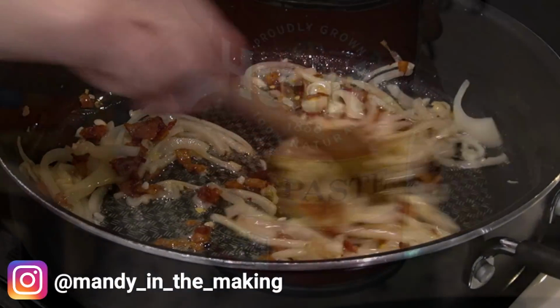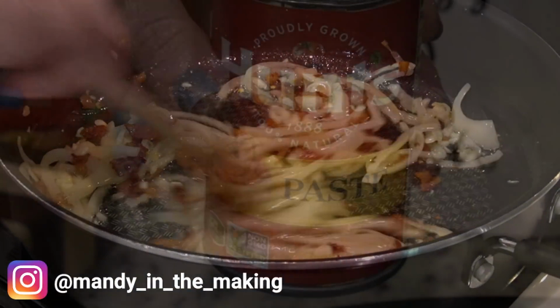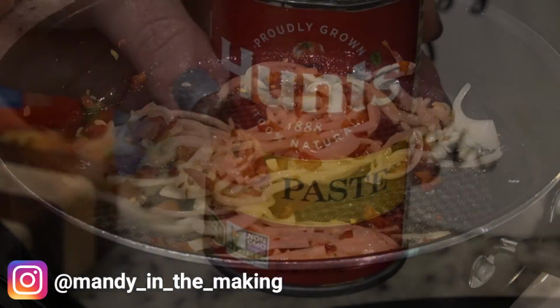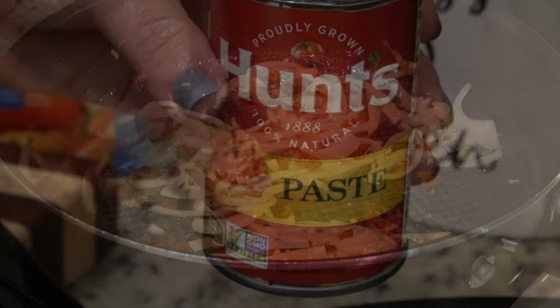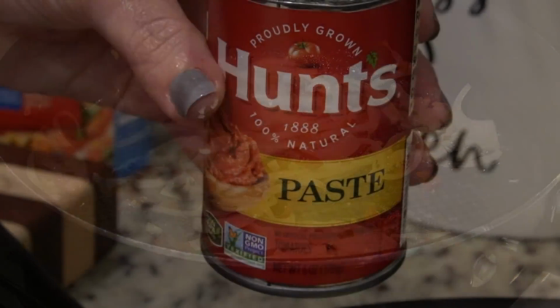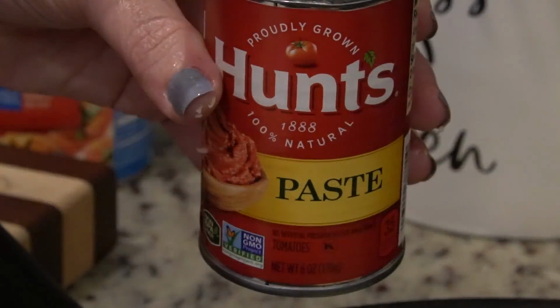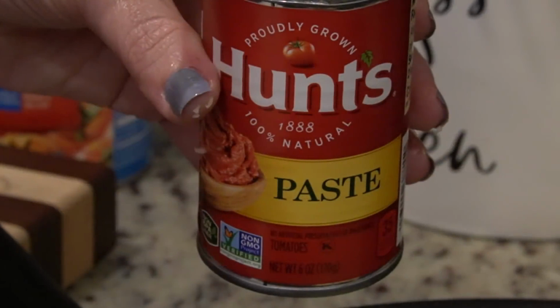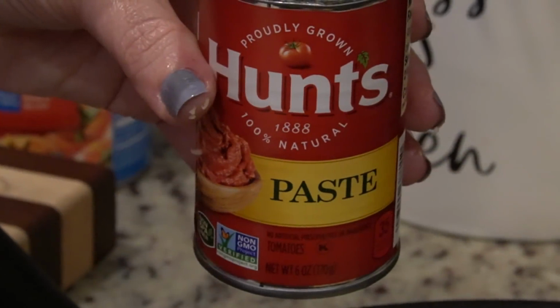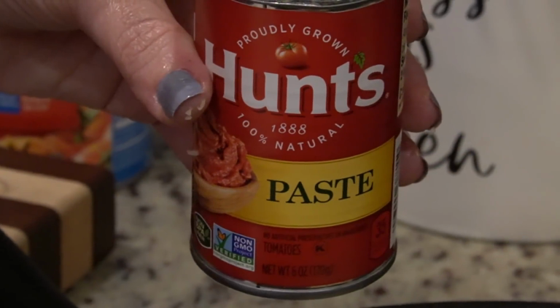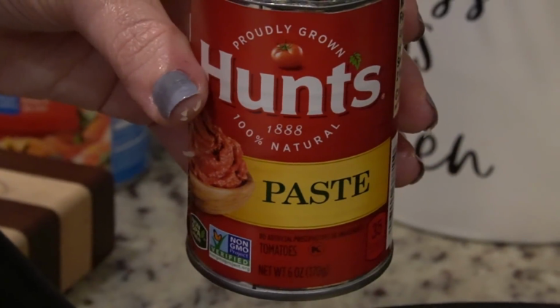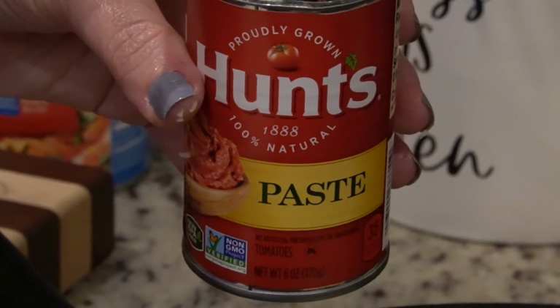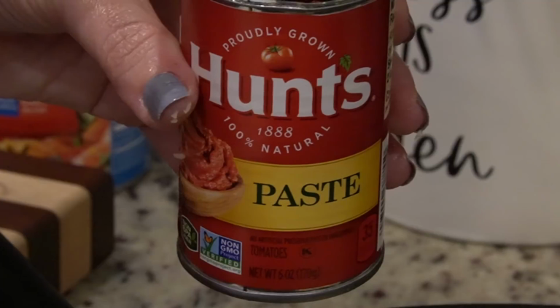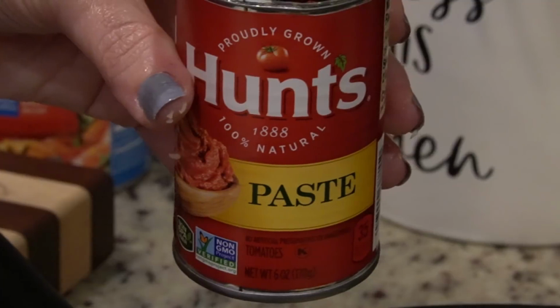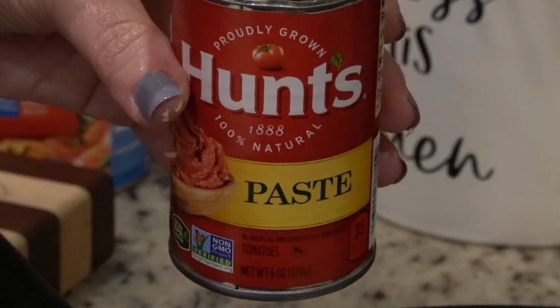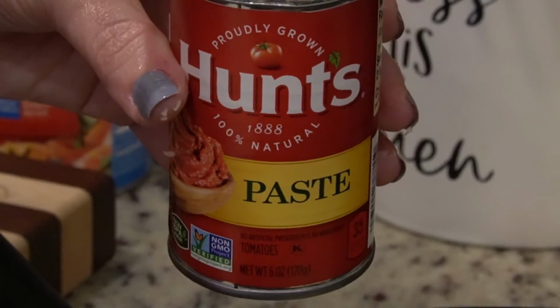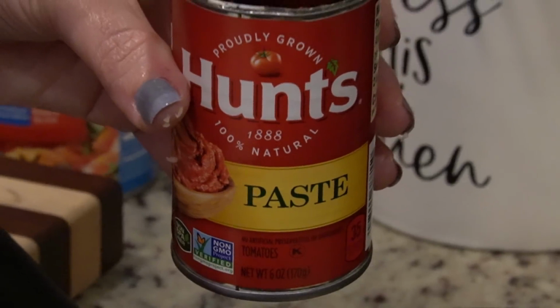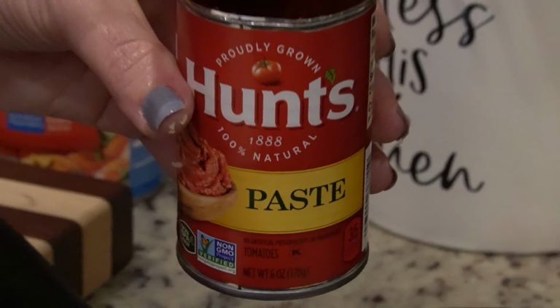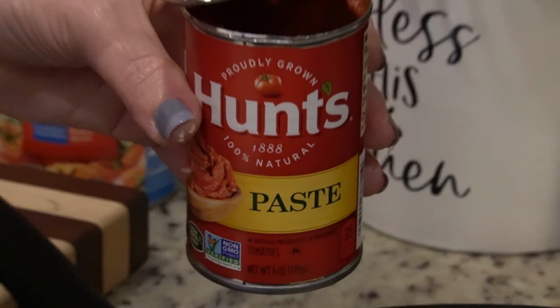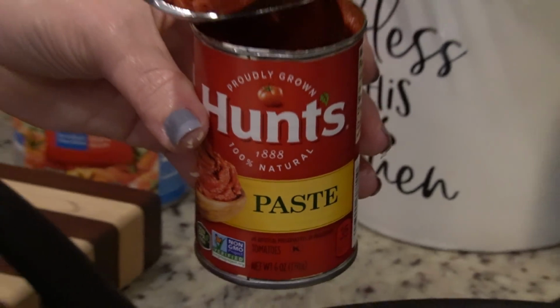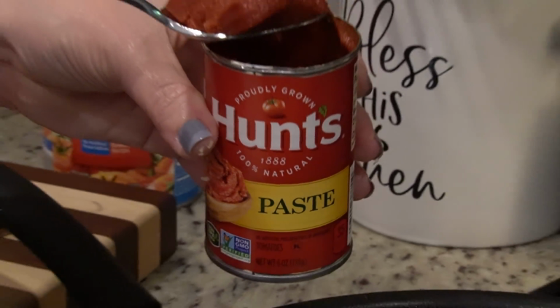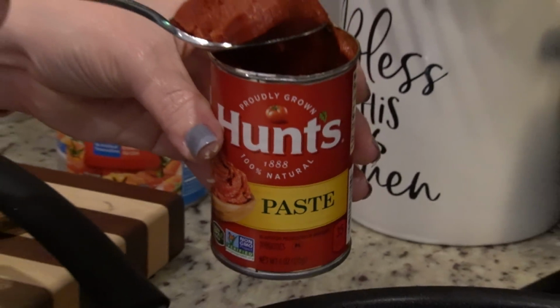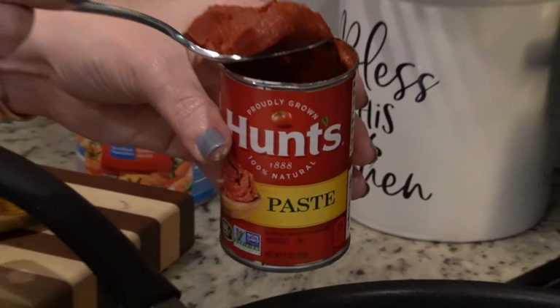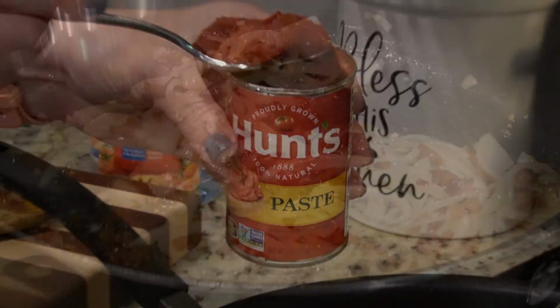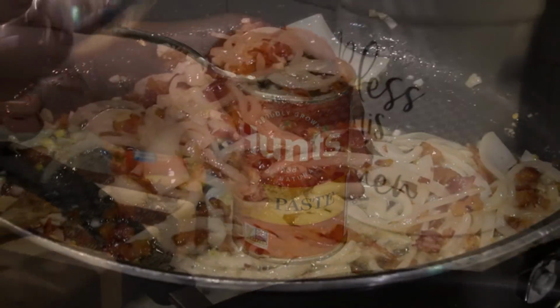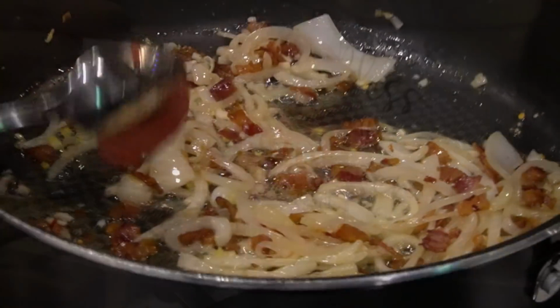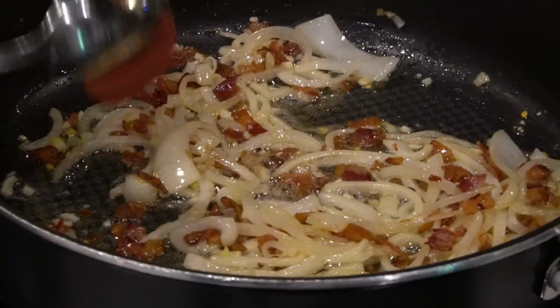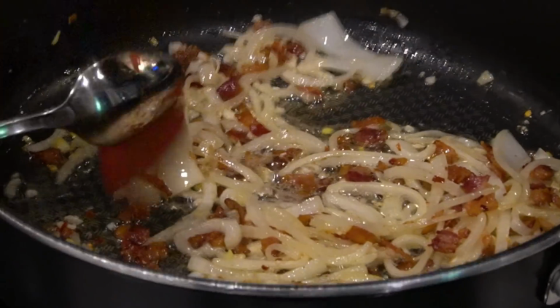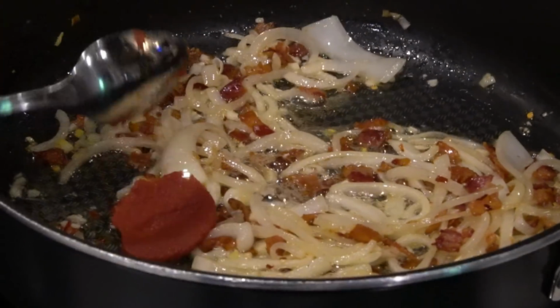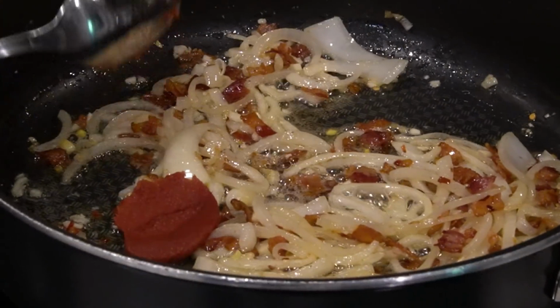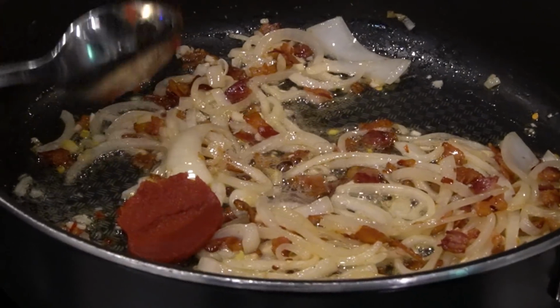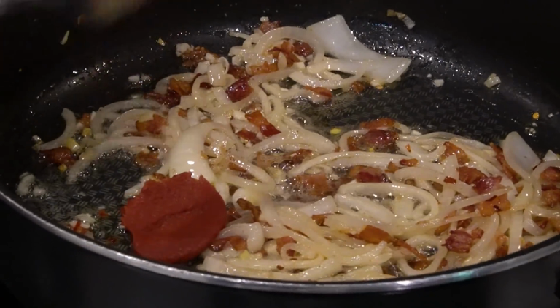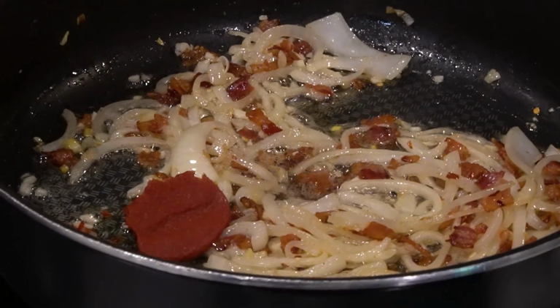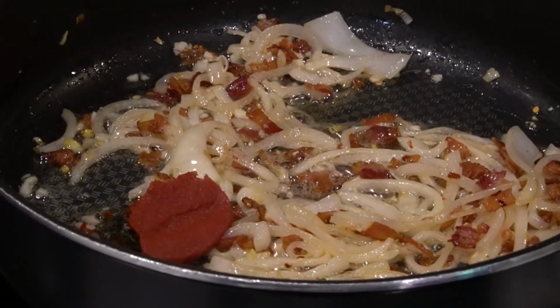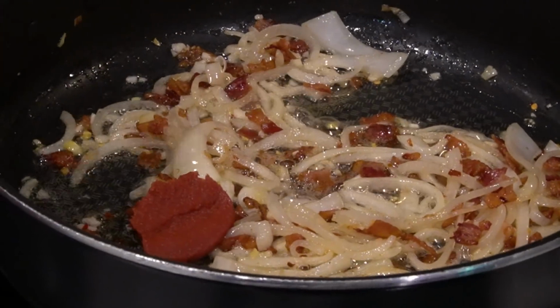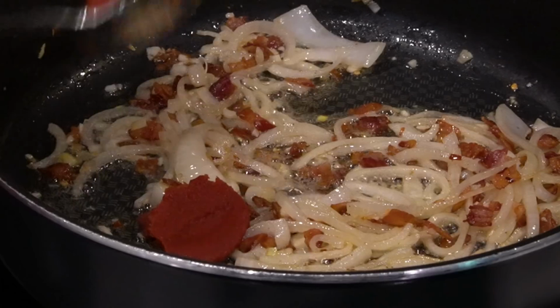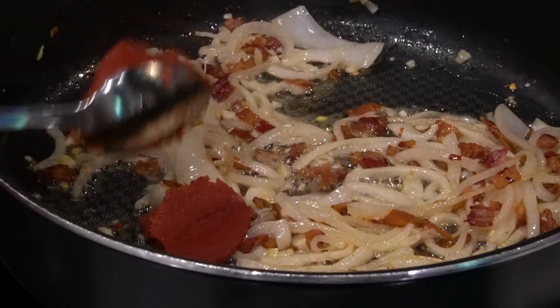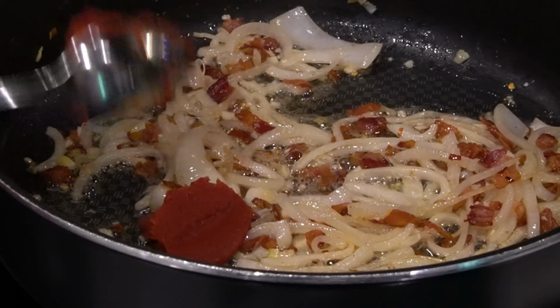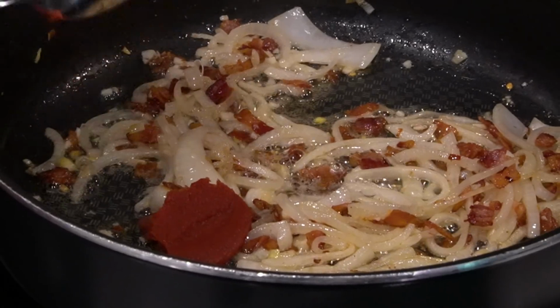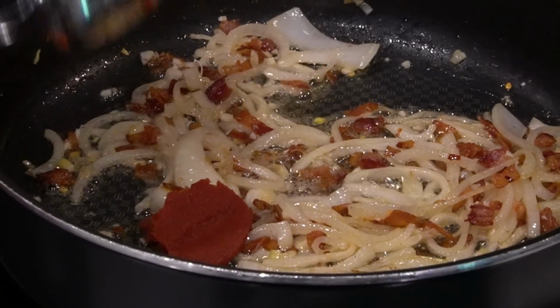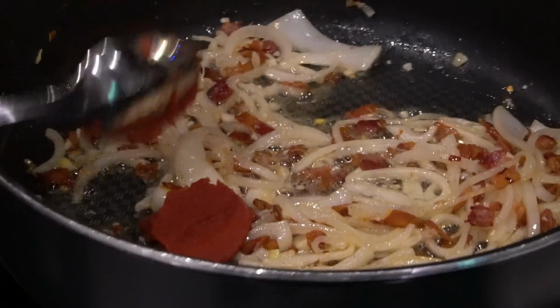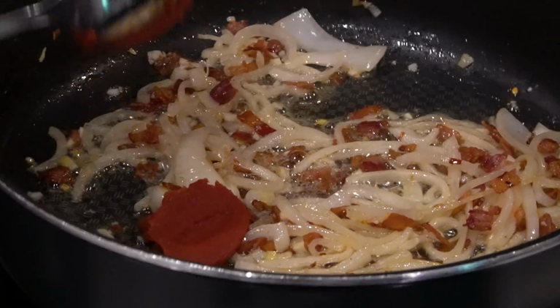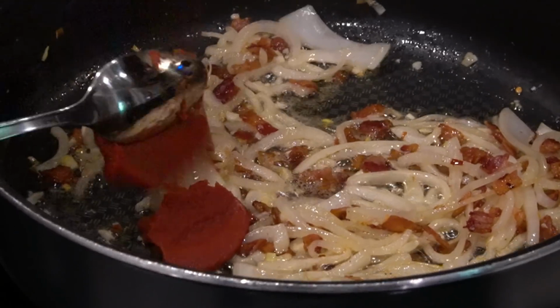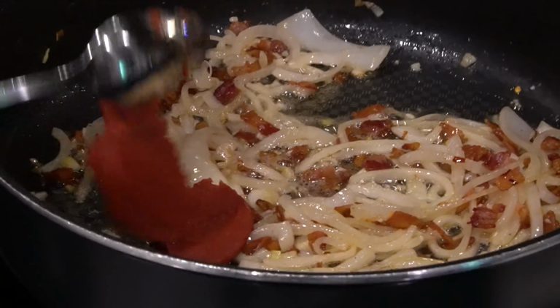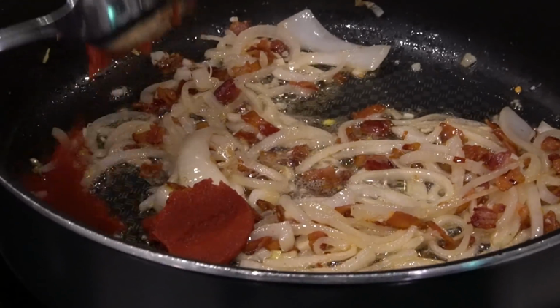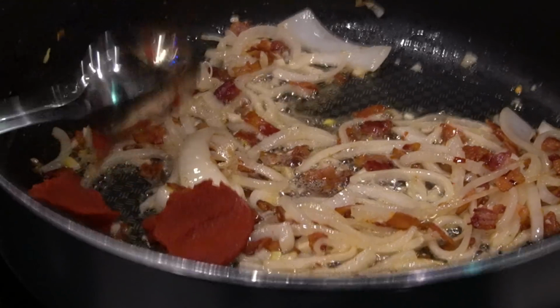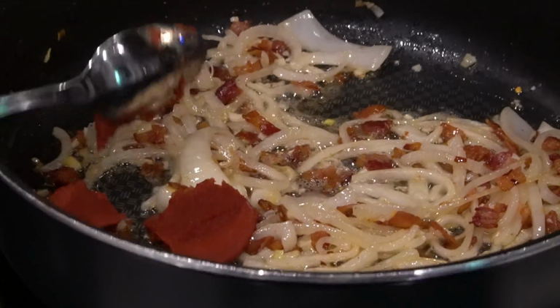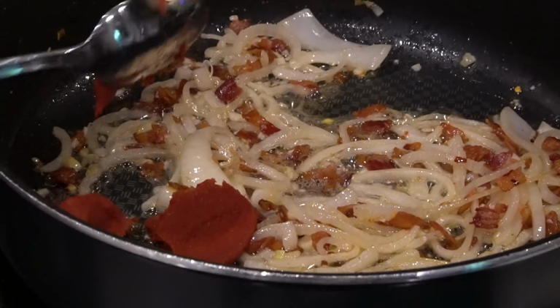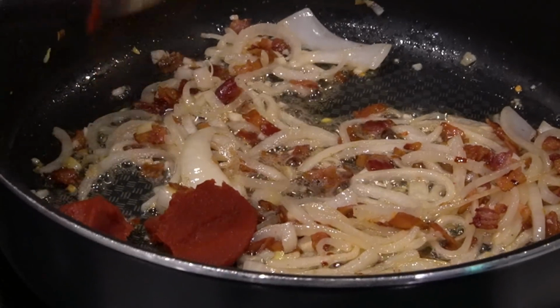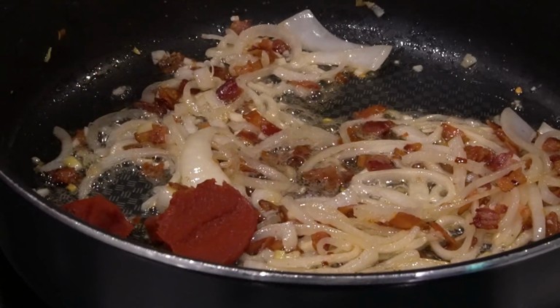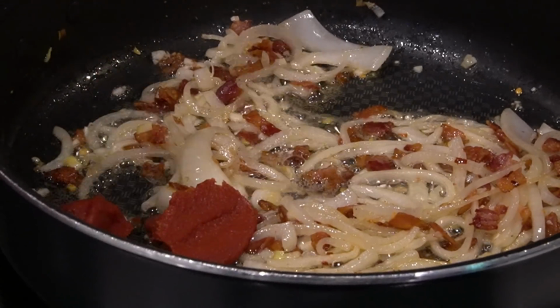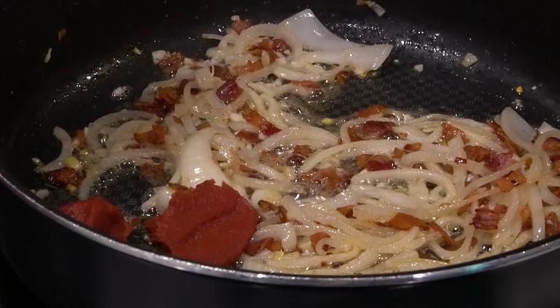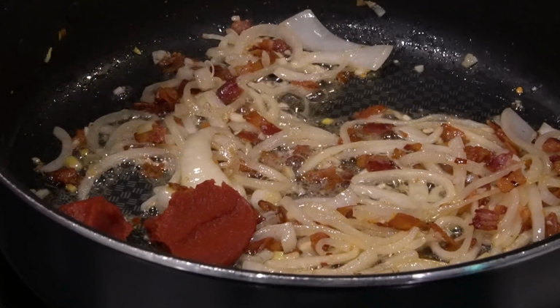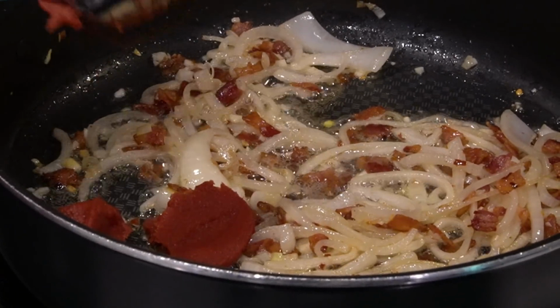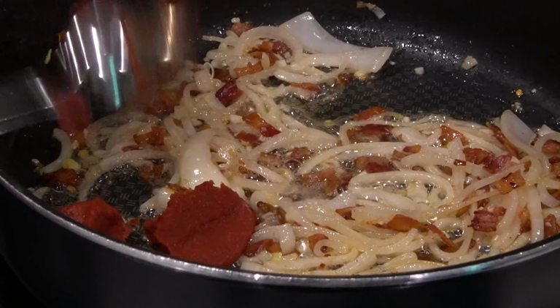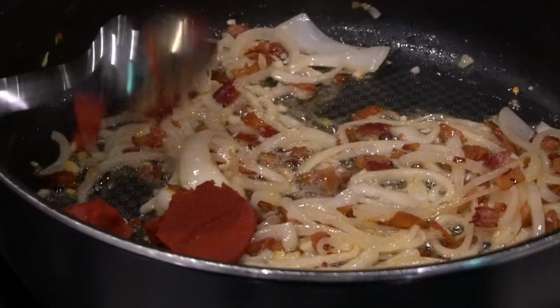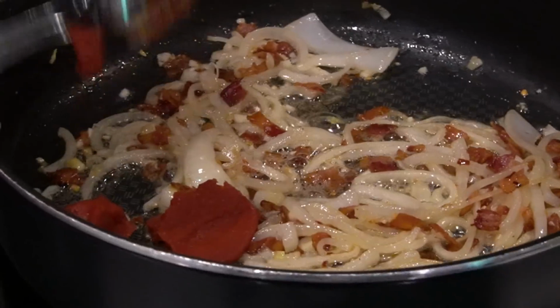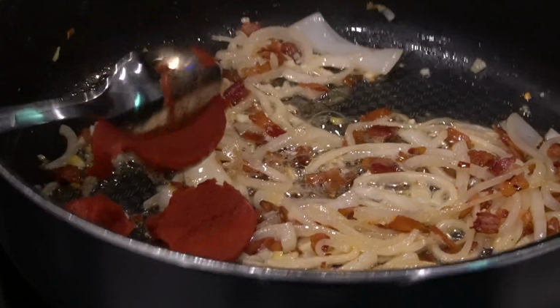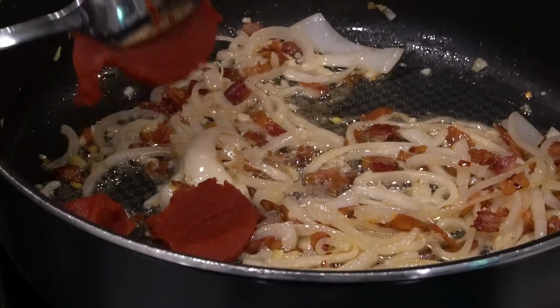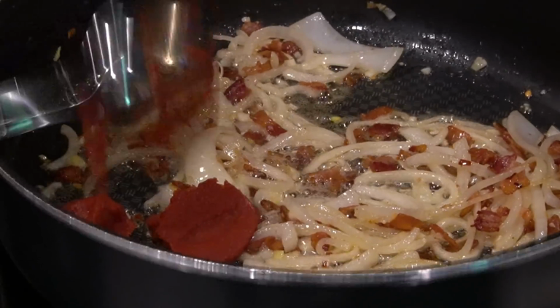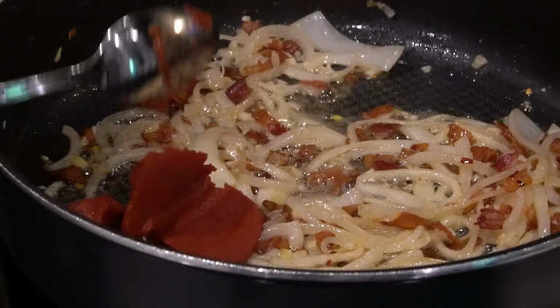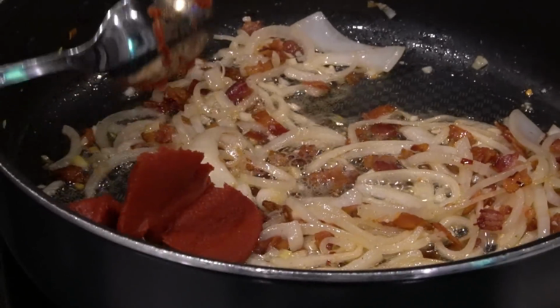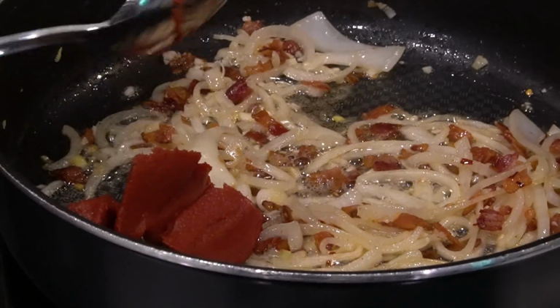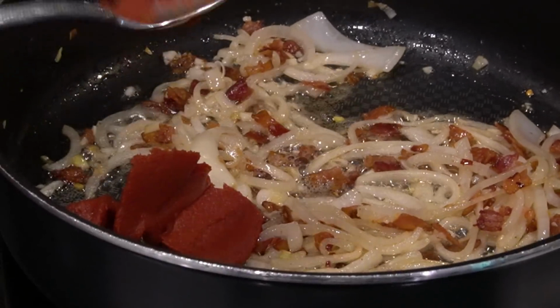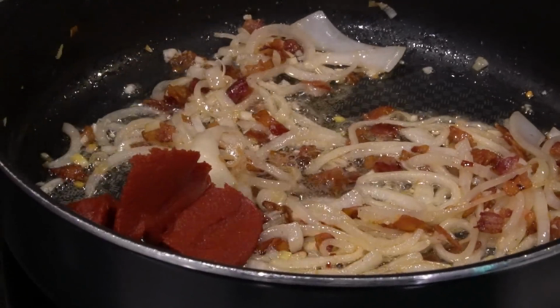I'm just adding in three tablespoons of tomato paste. You want to add it in and then stir it around until everything is good and coated.